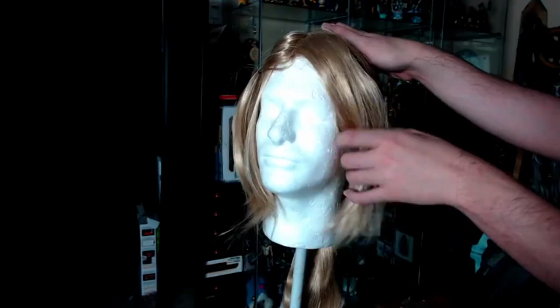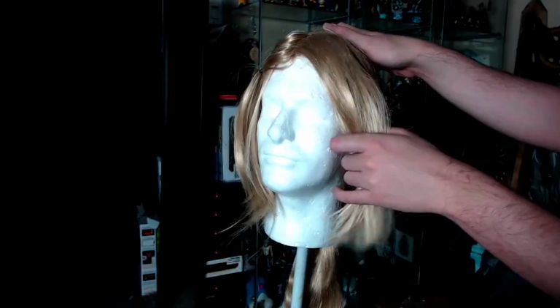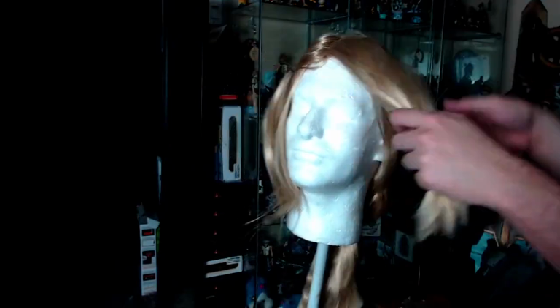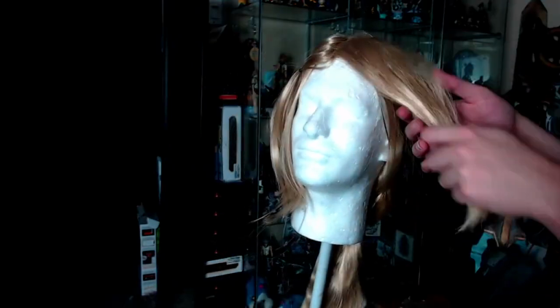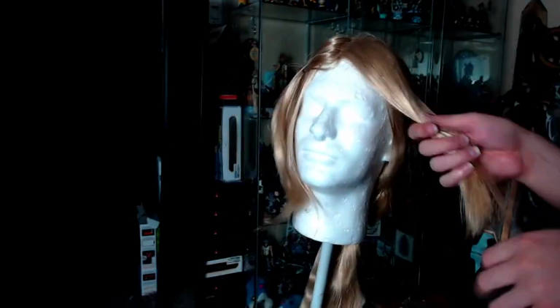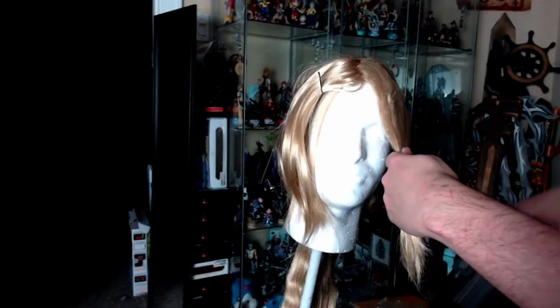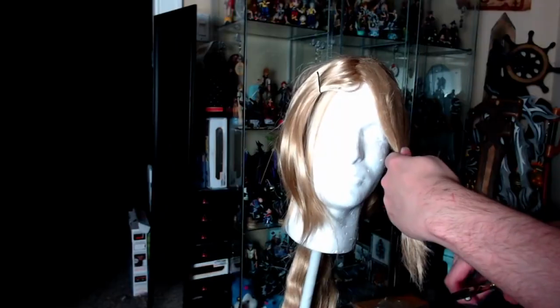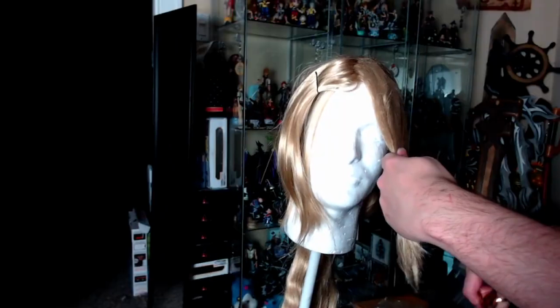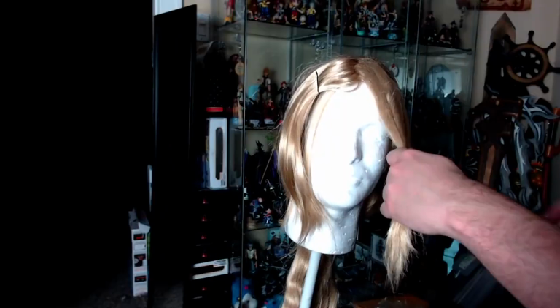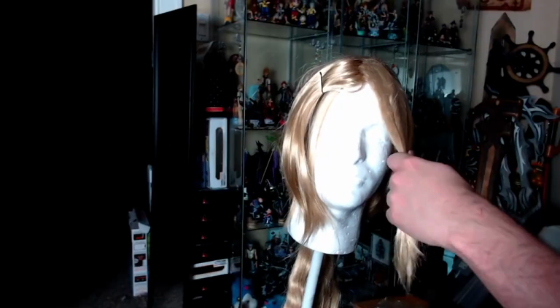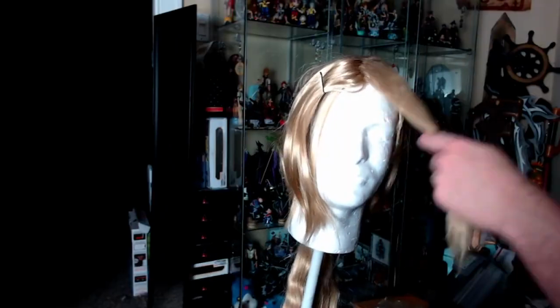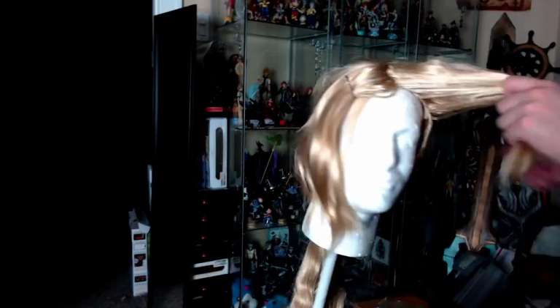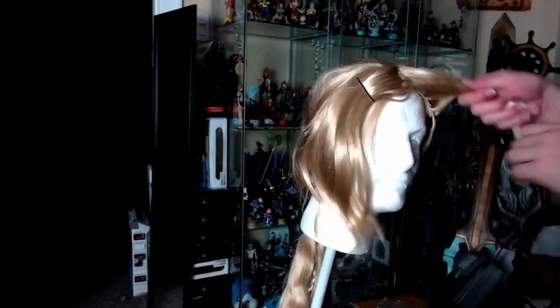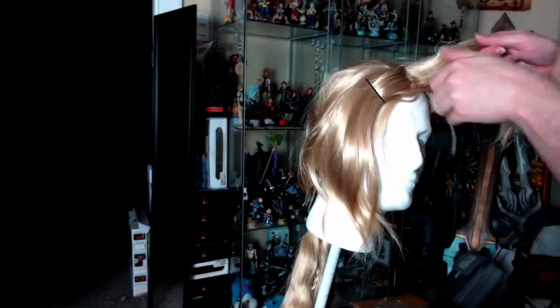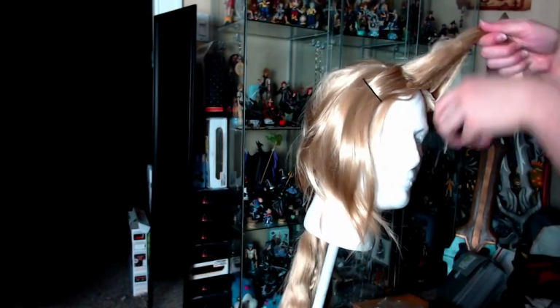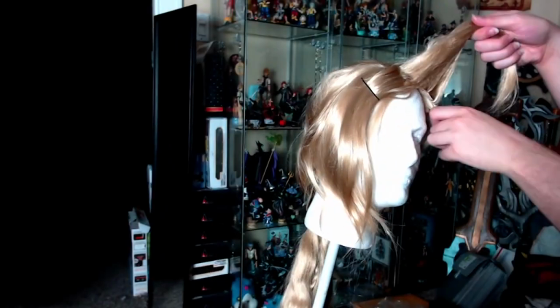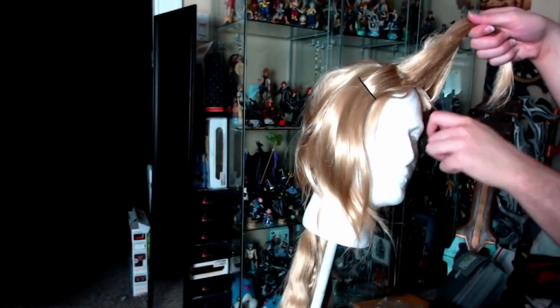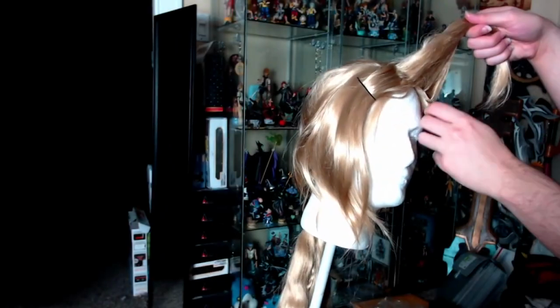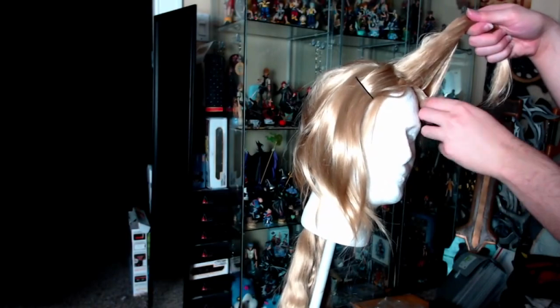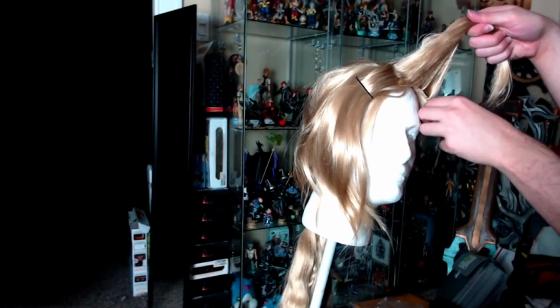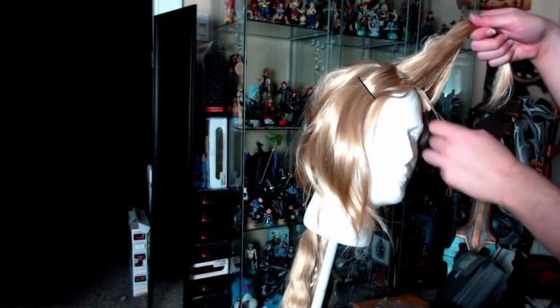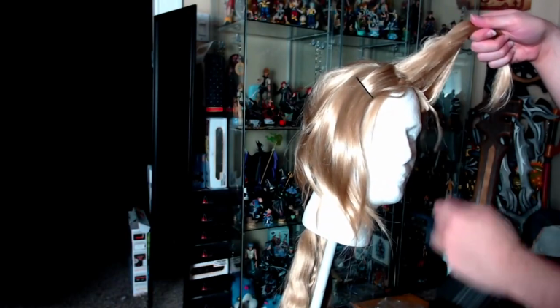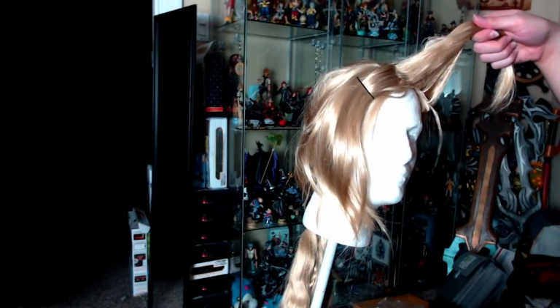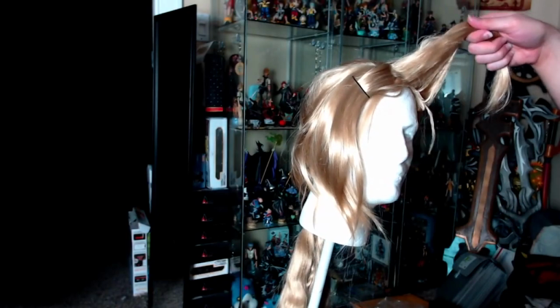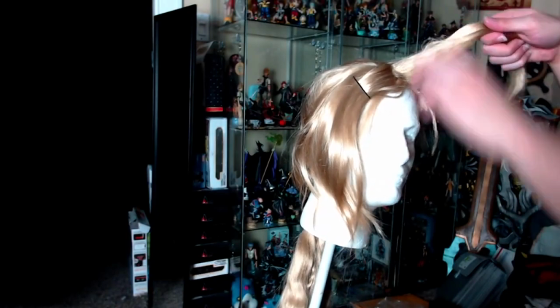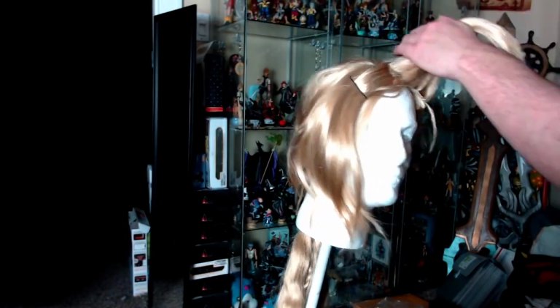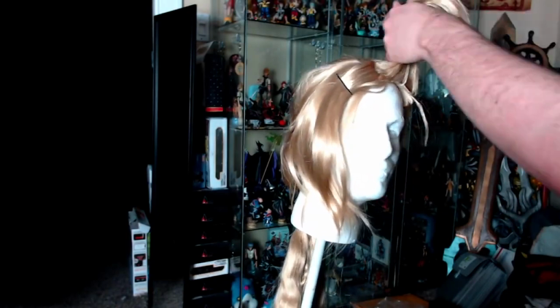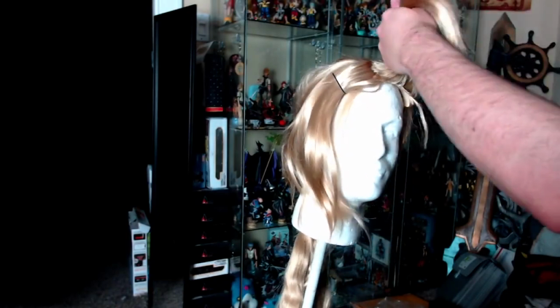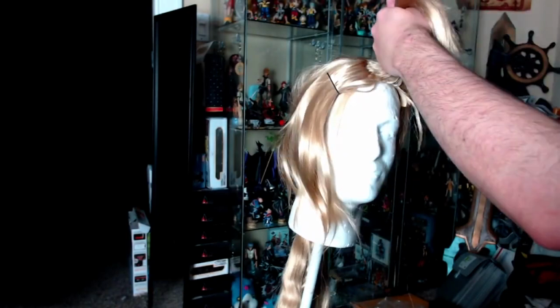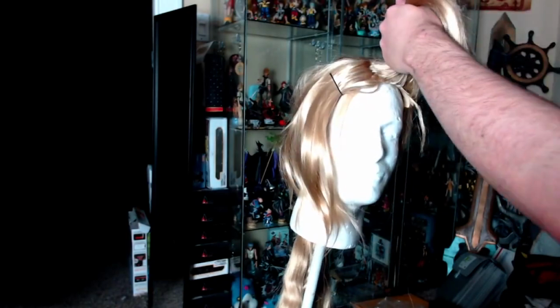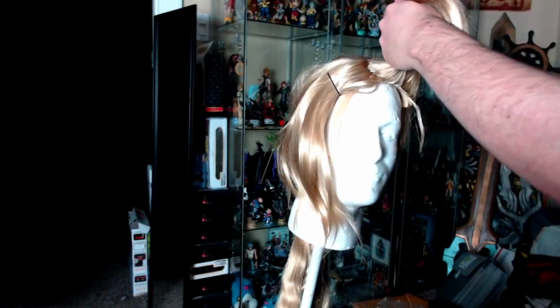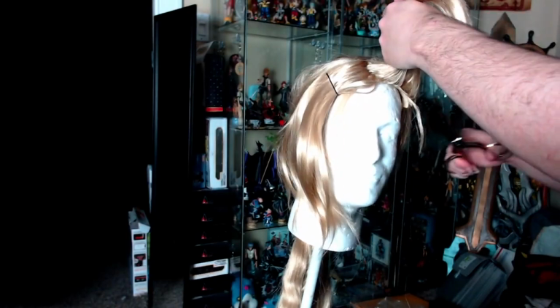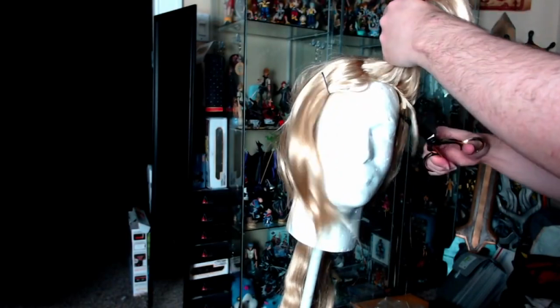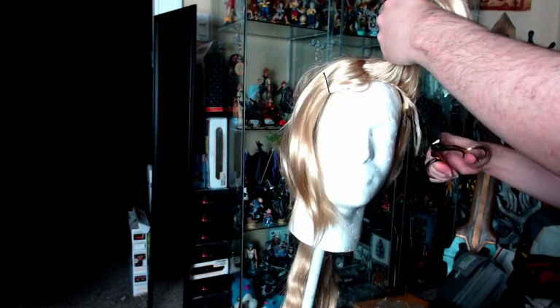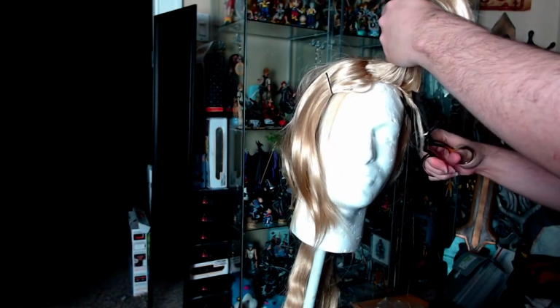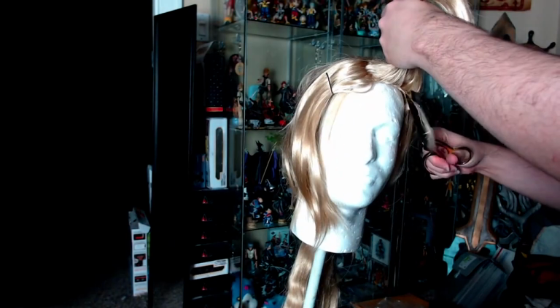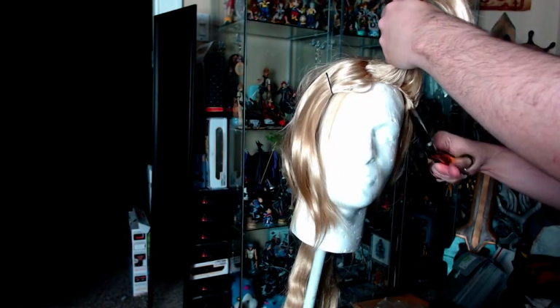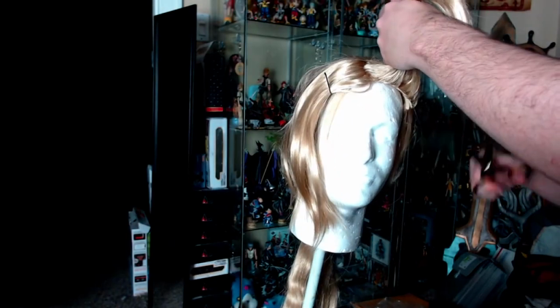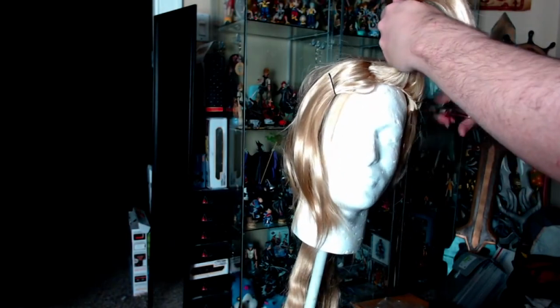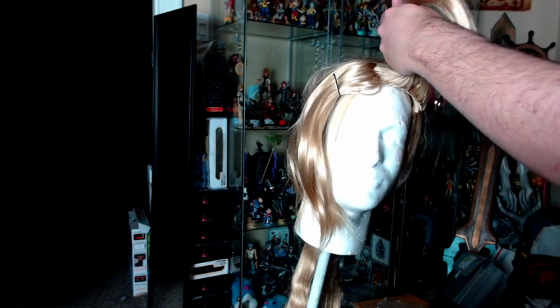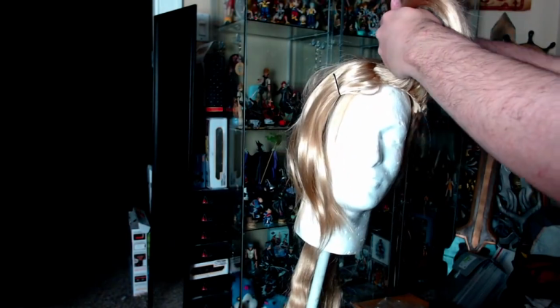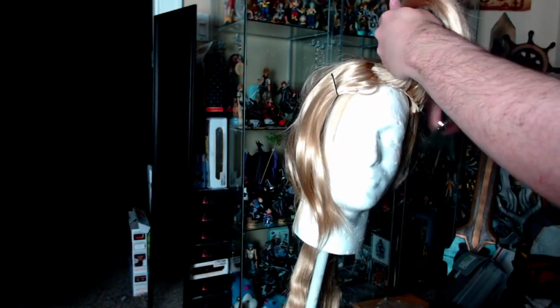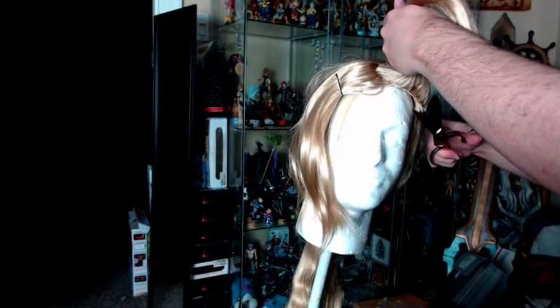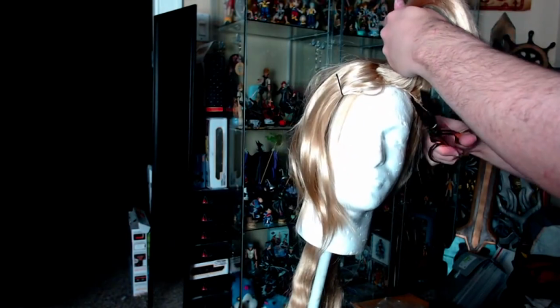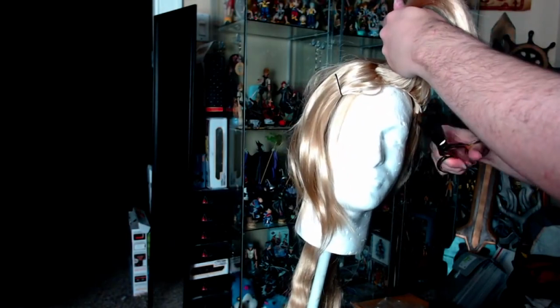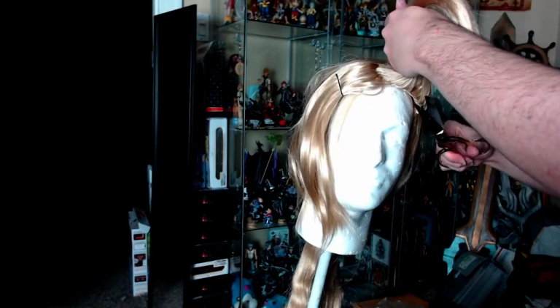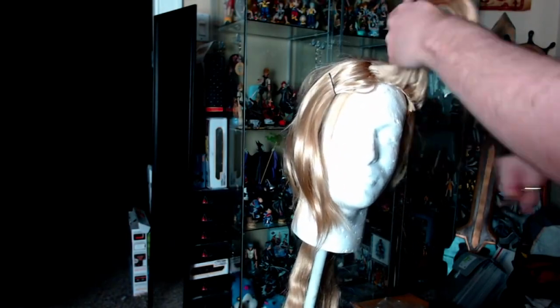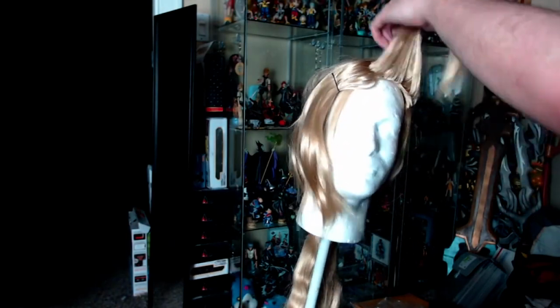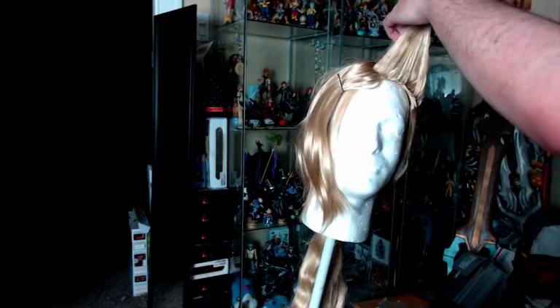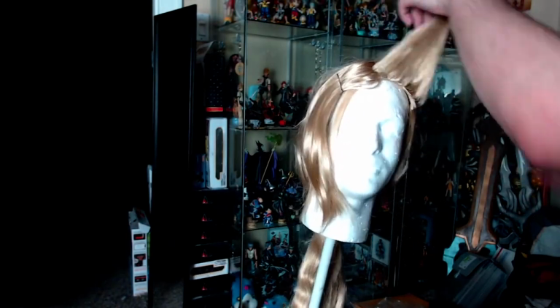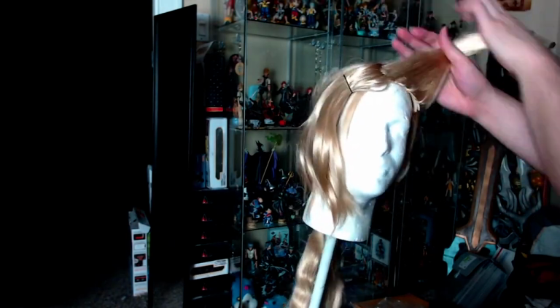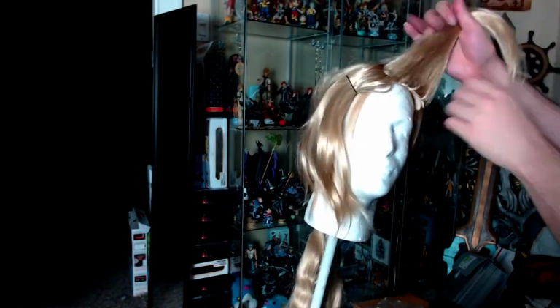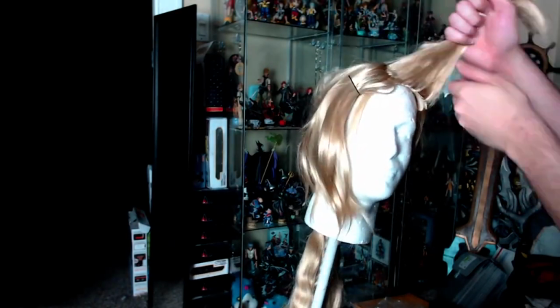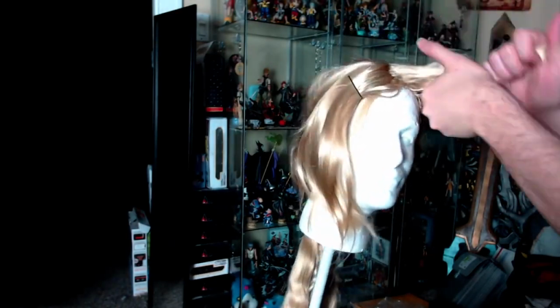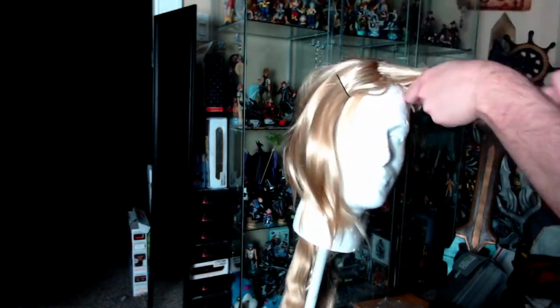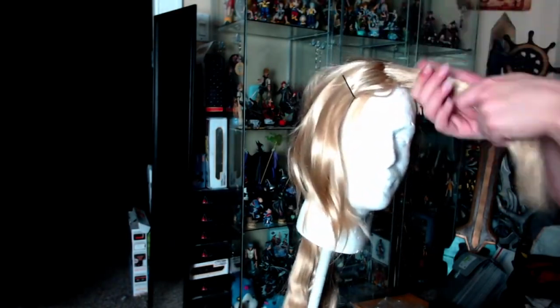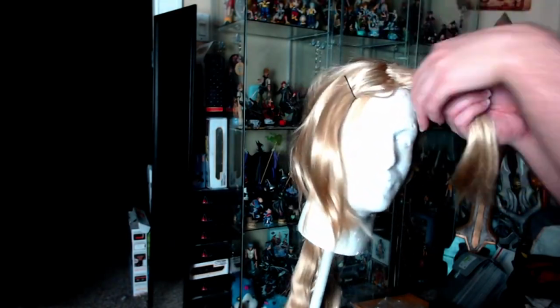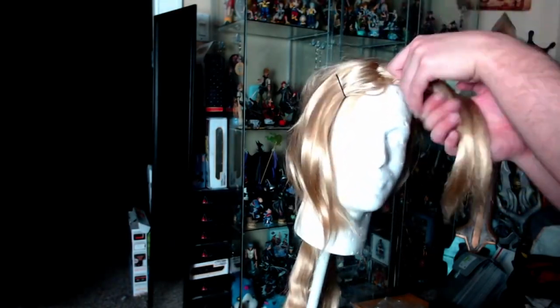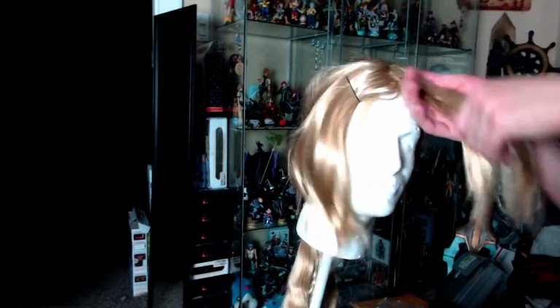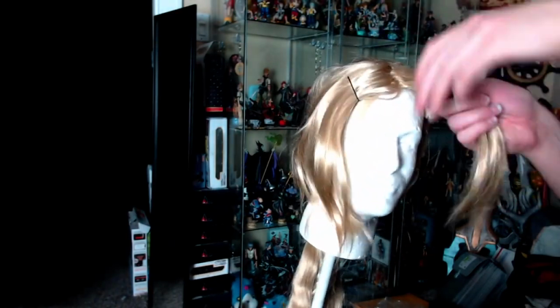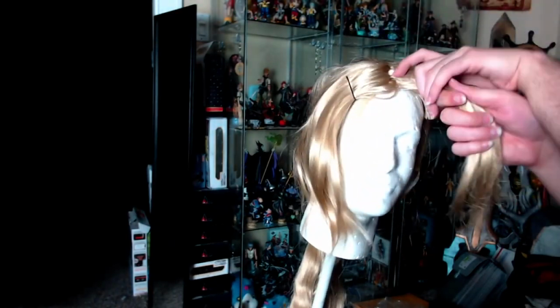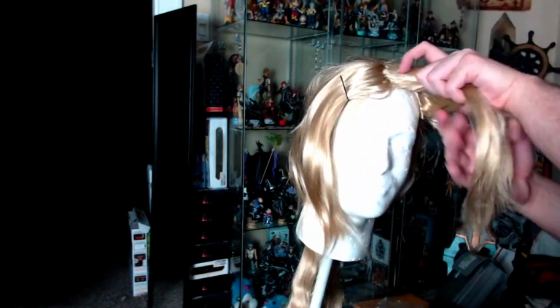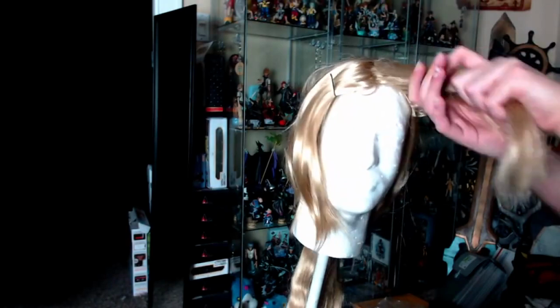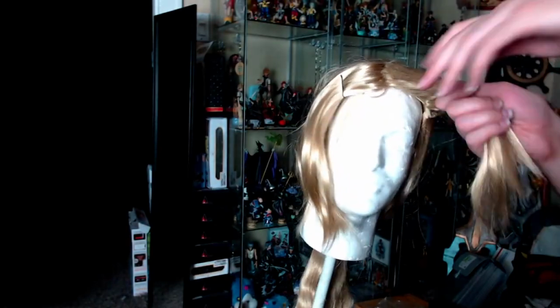With this wig, there are a bunch of short fibers throughout it, so I just cut those off. They're not needed and they're mostly there just to make the wig seem thicker.